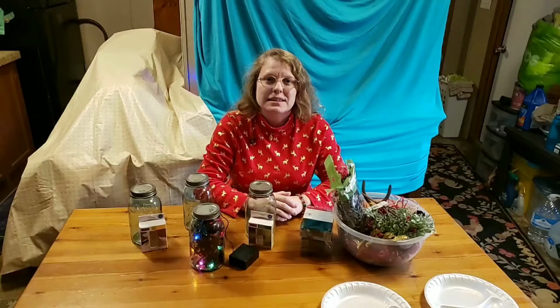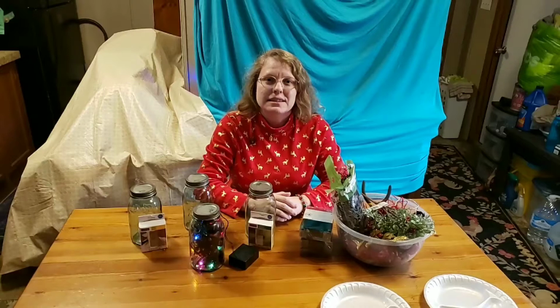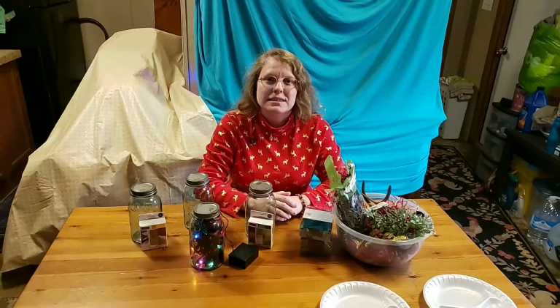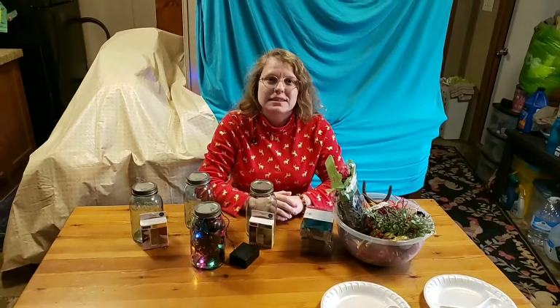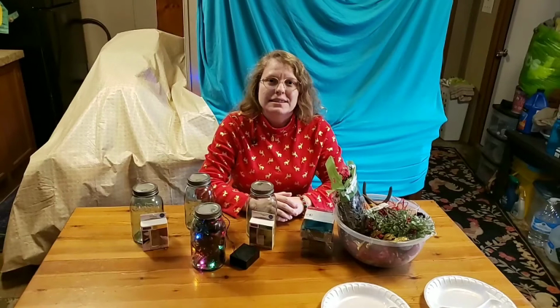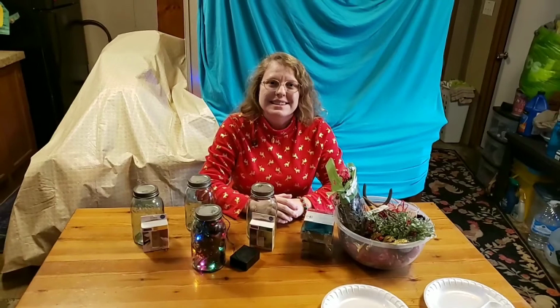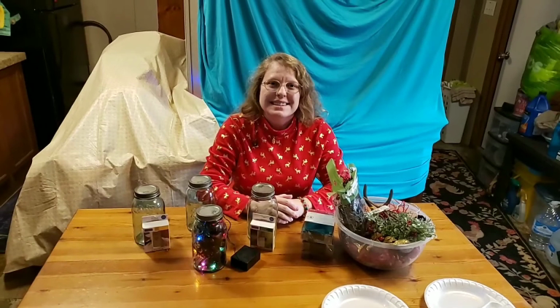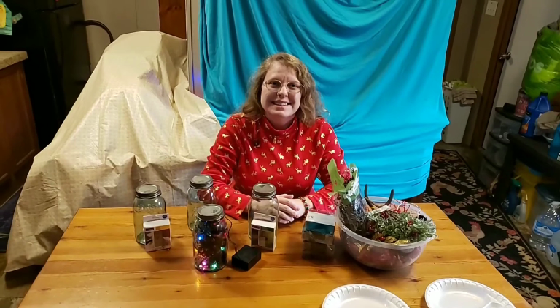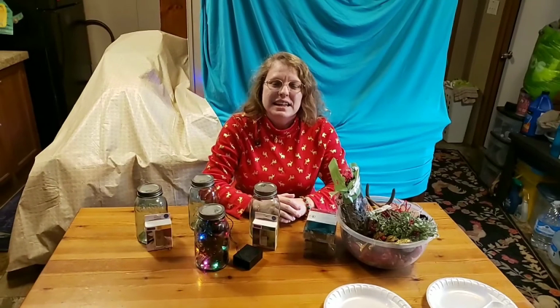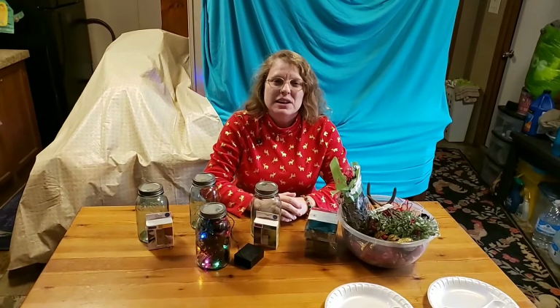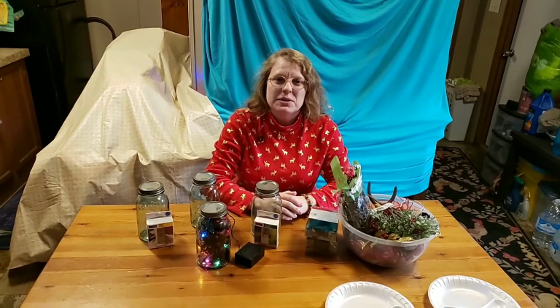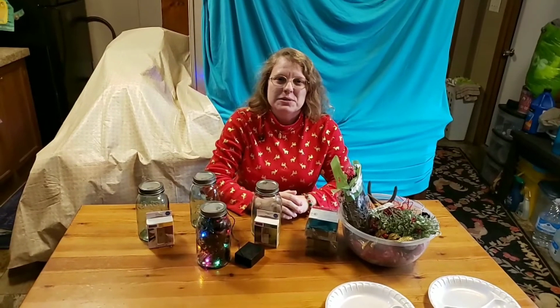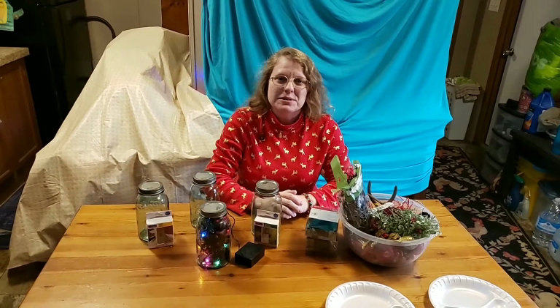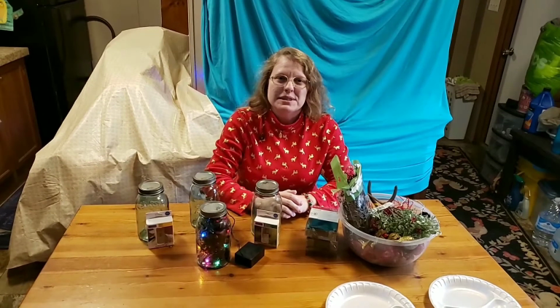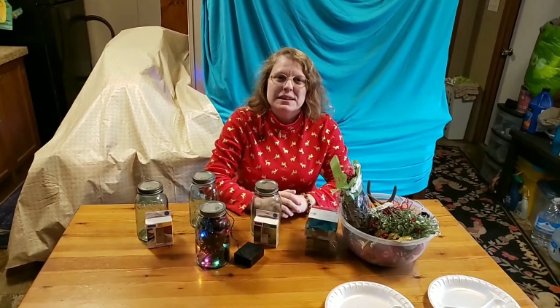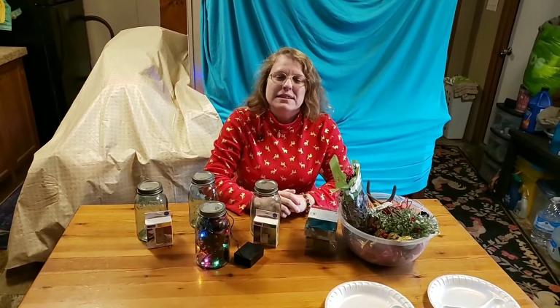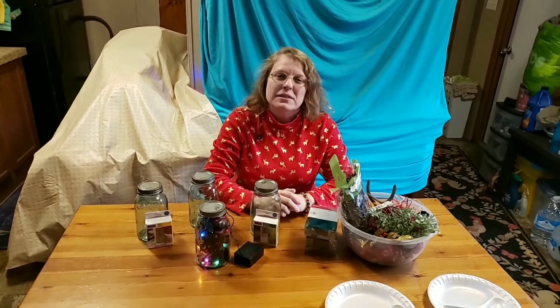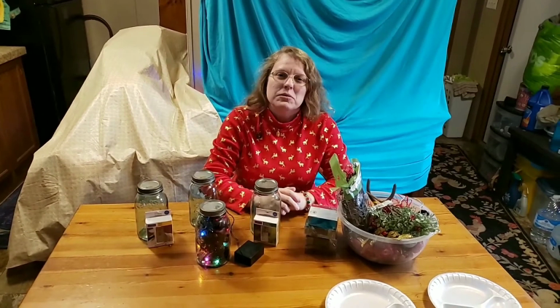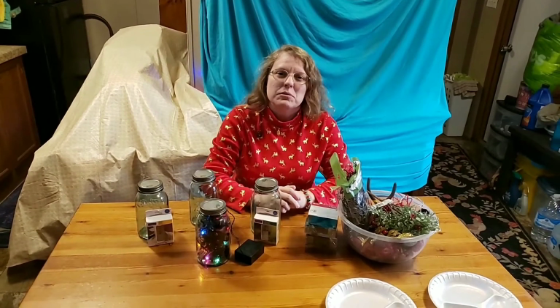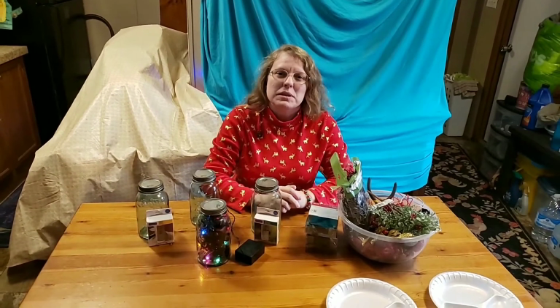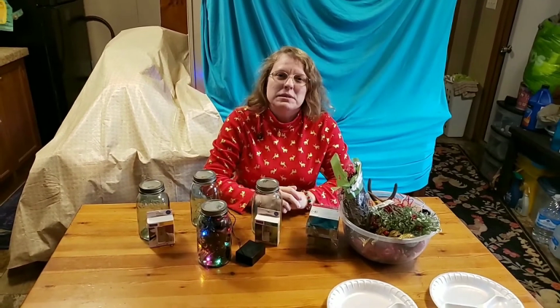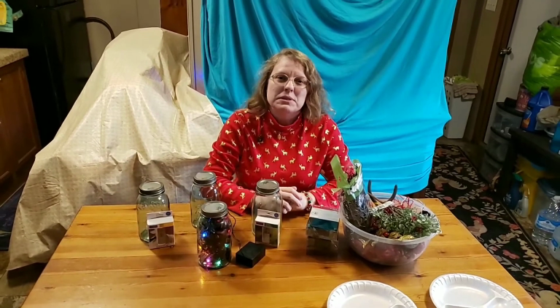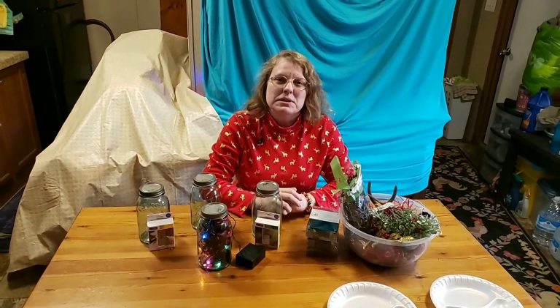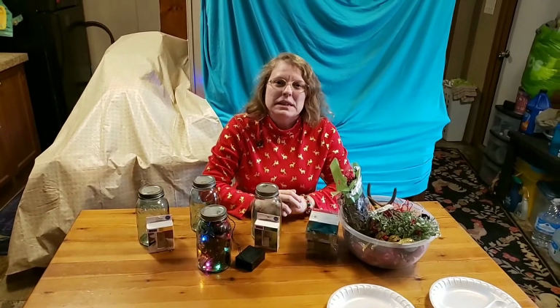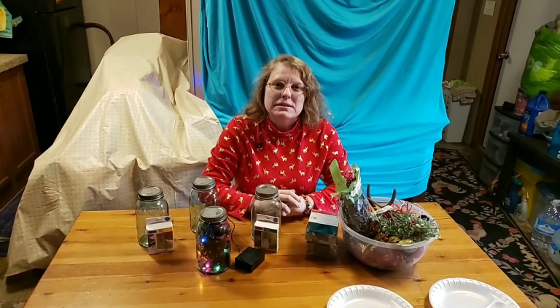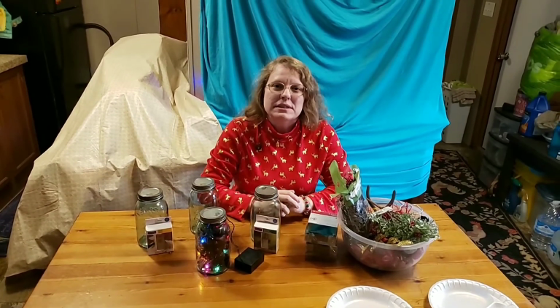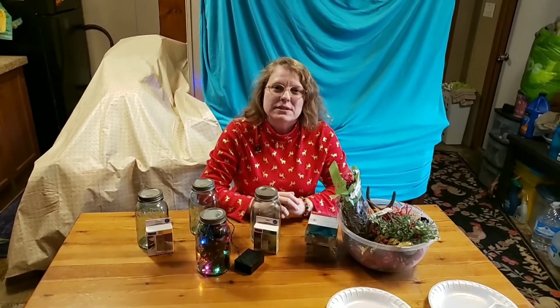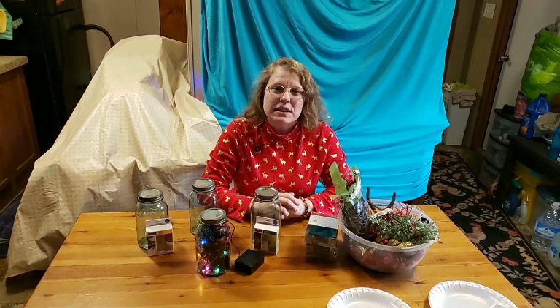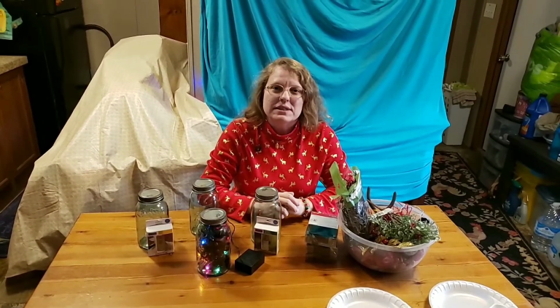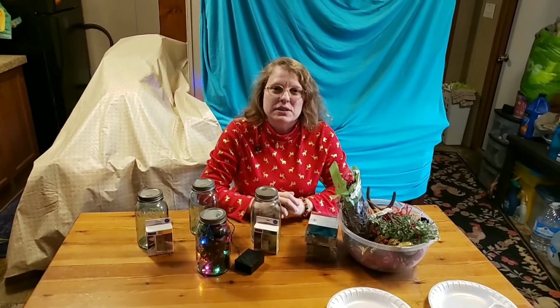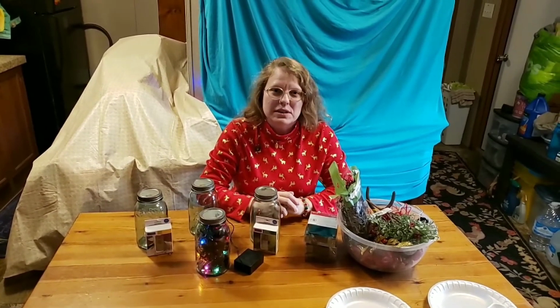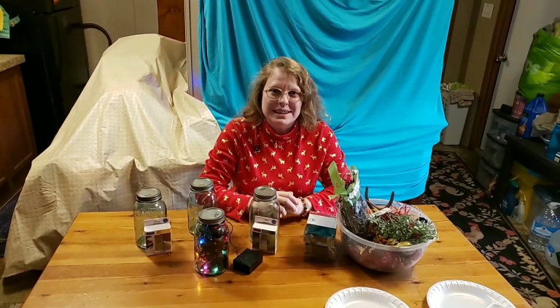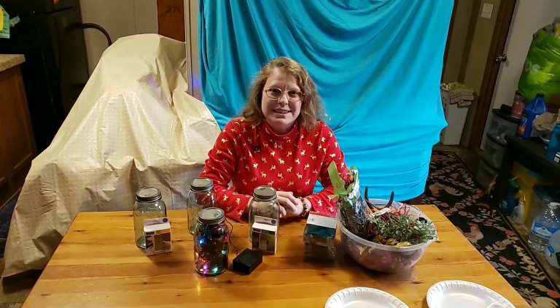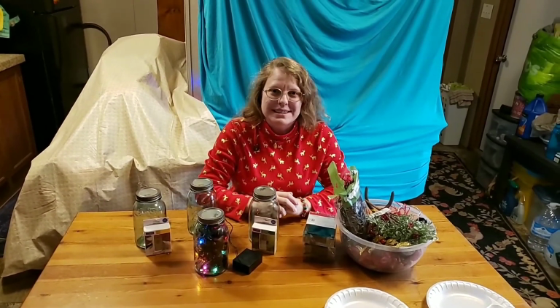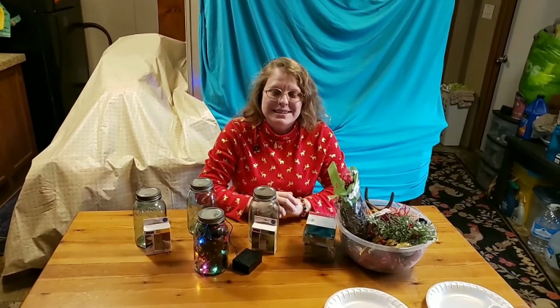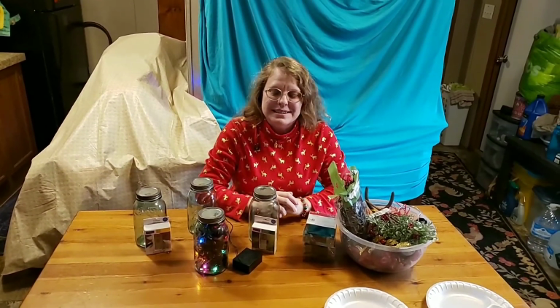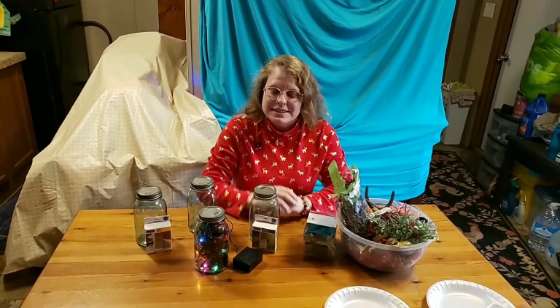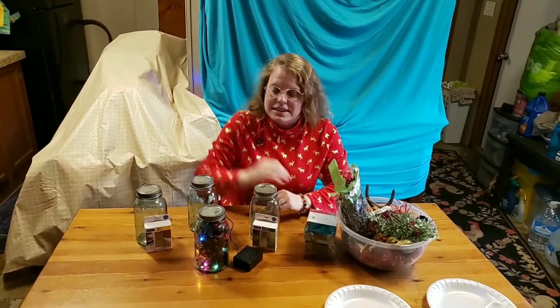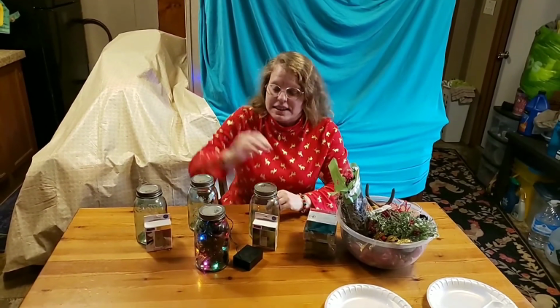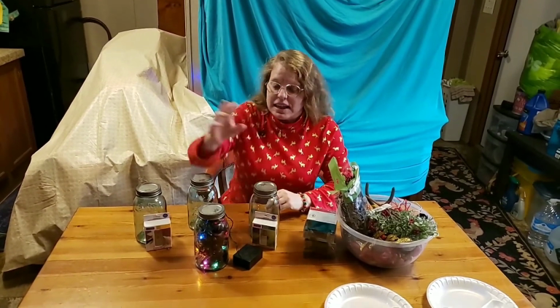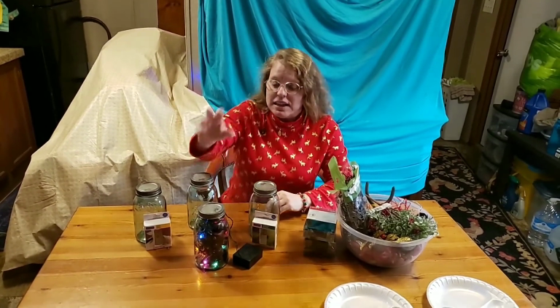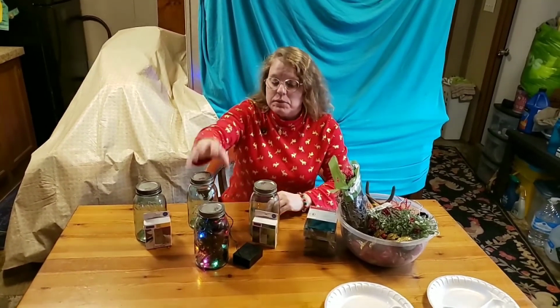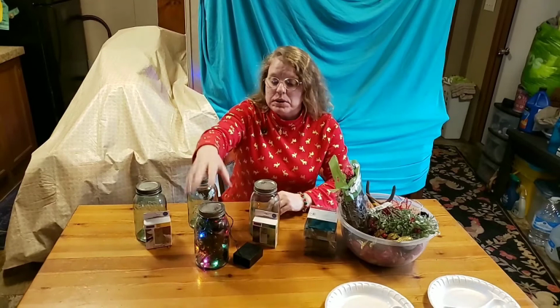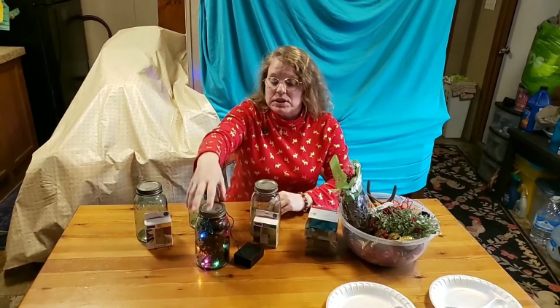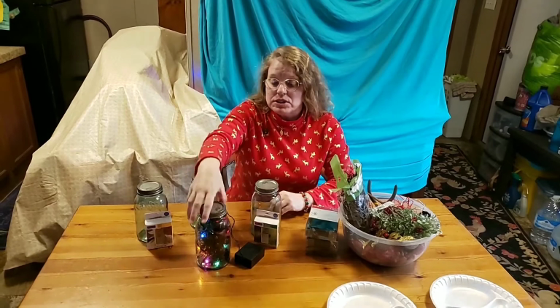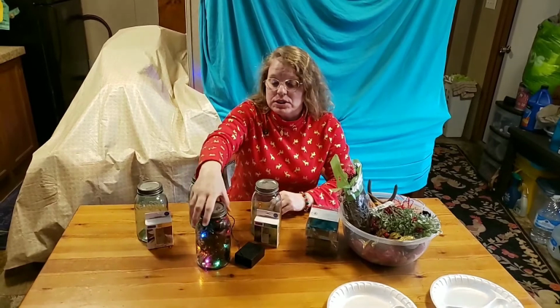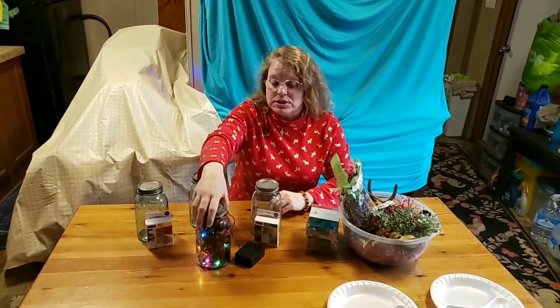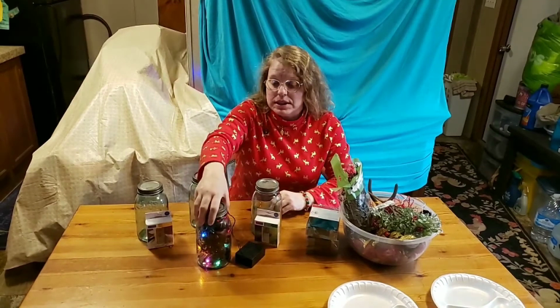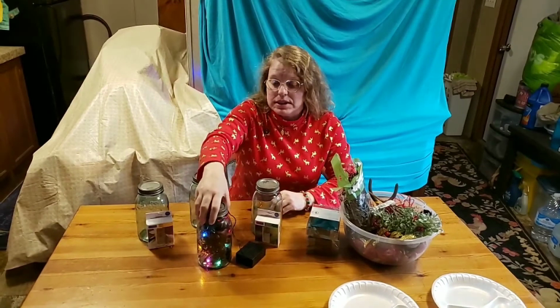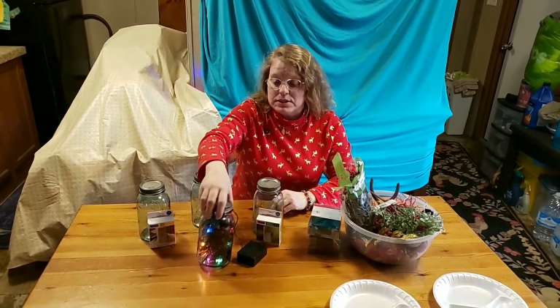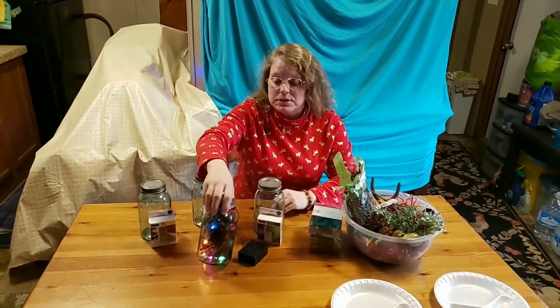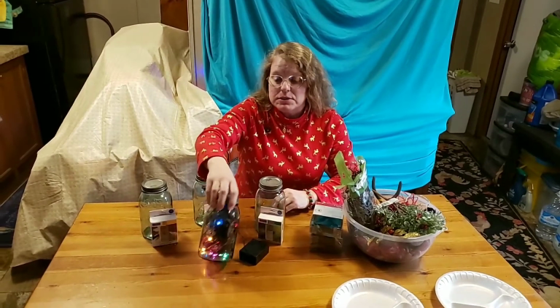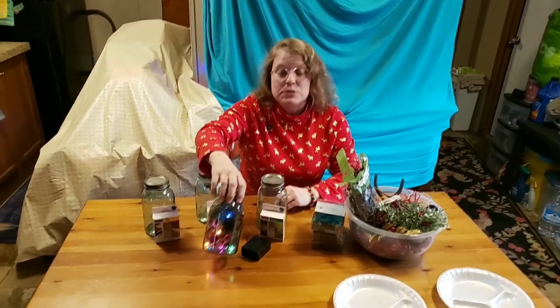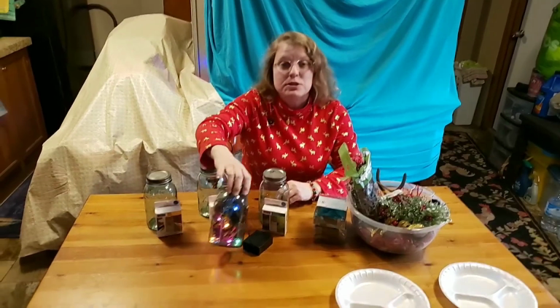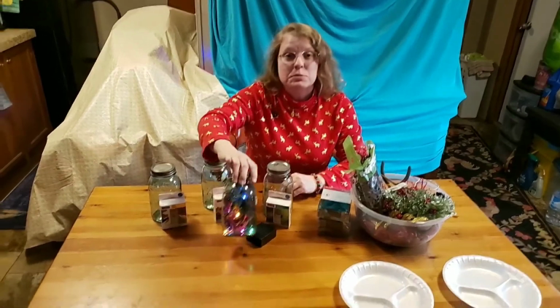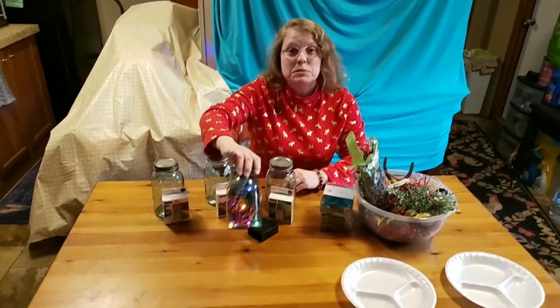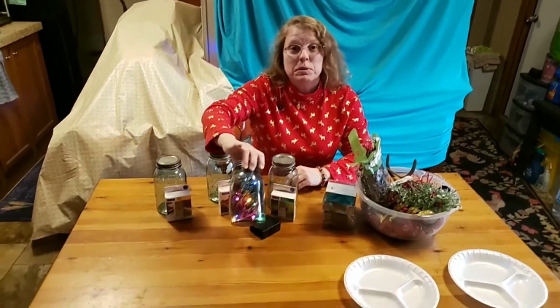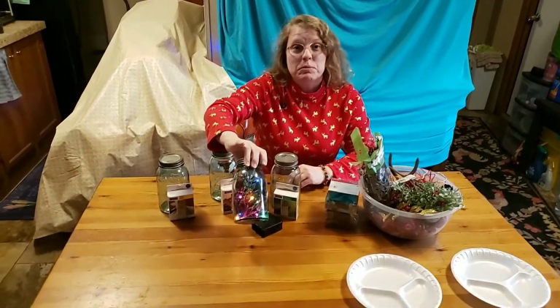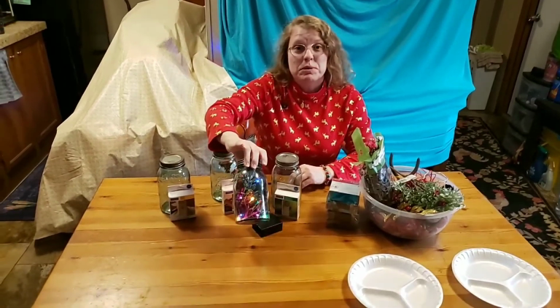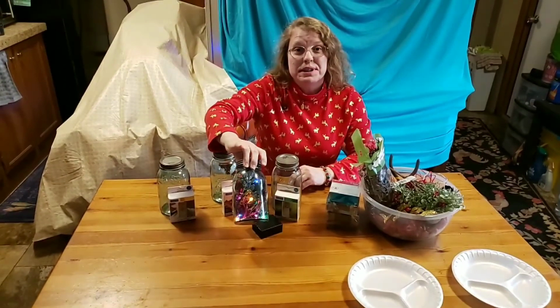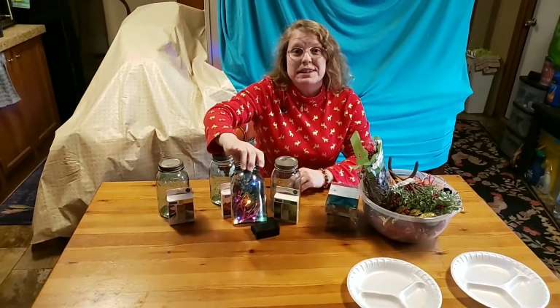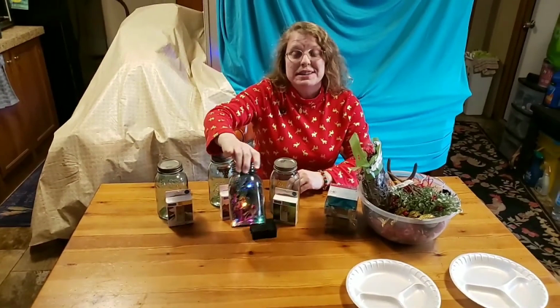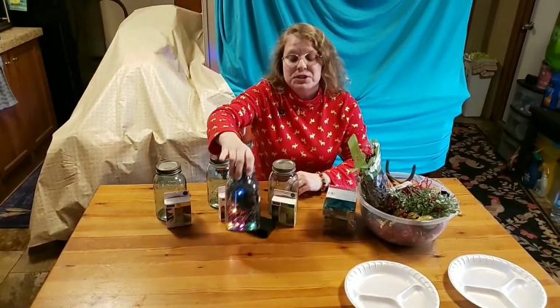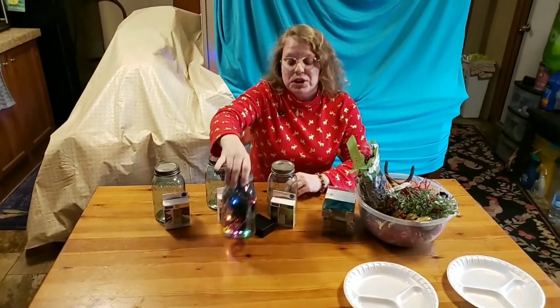Hello. Welcome to Henry's Crafts and Arcade. Today we're going to show you how to do Christmas potpourri in a jar.